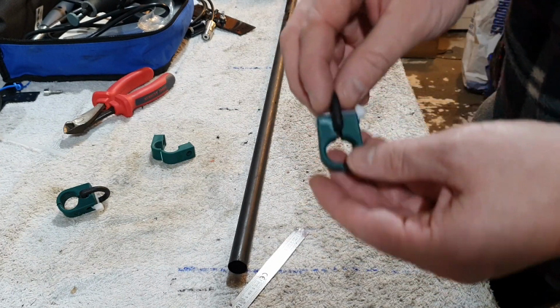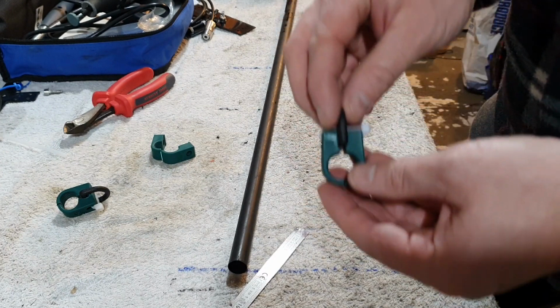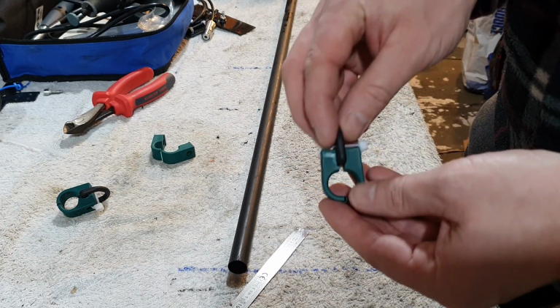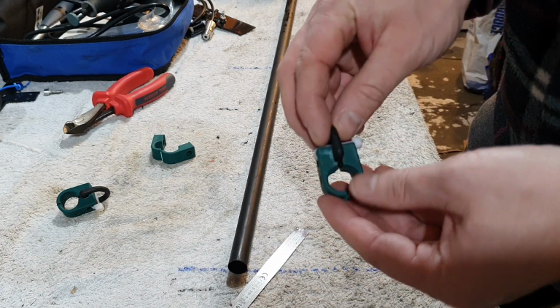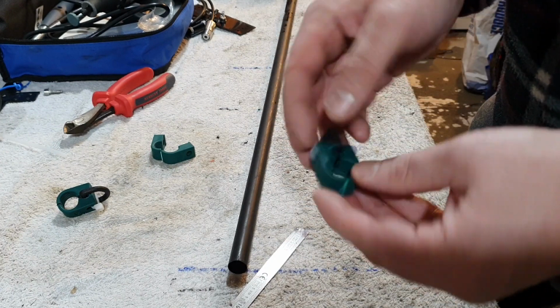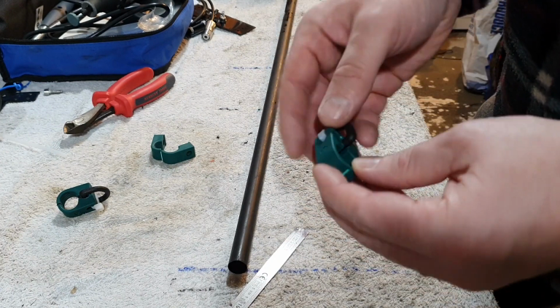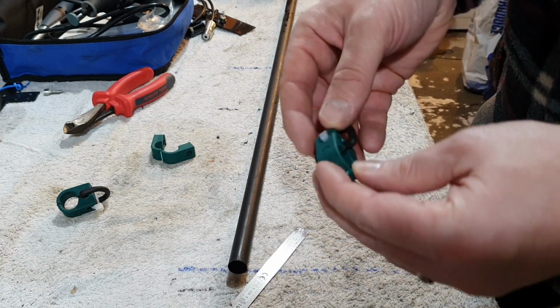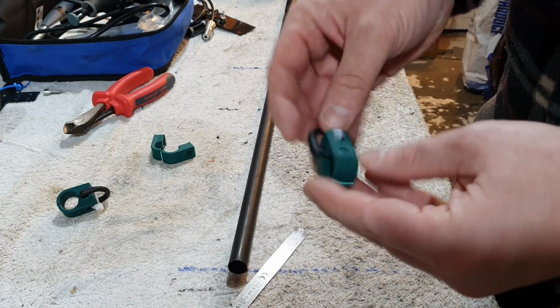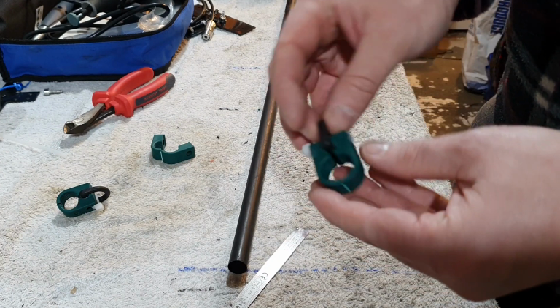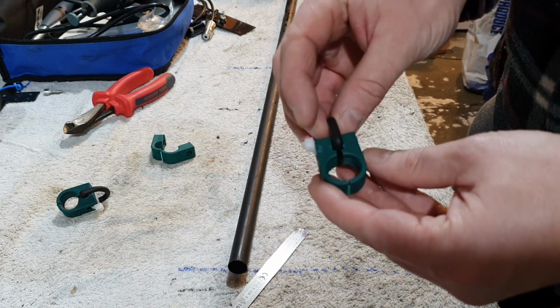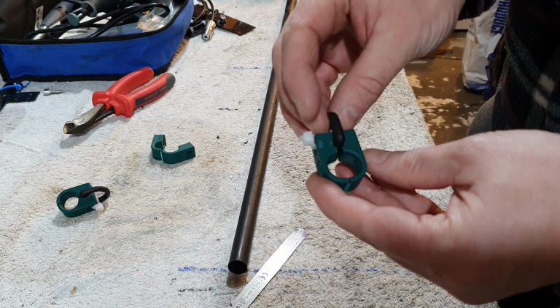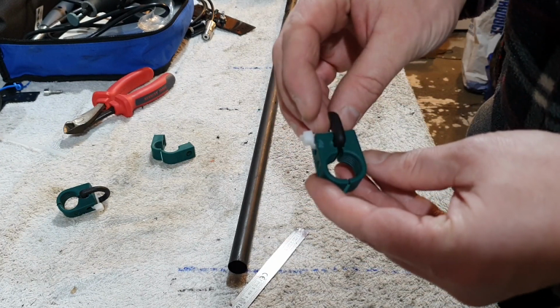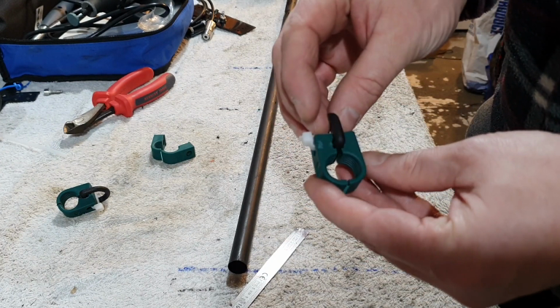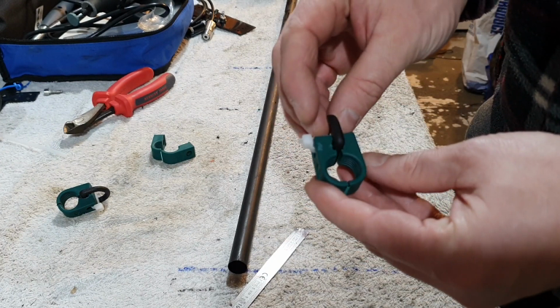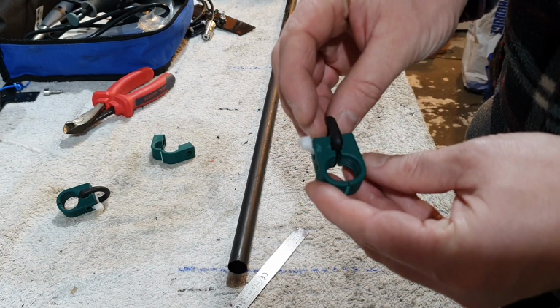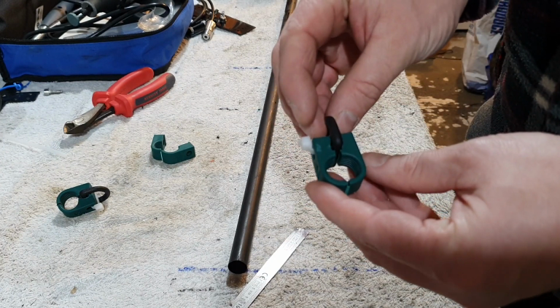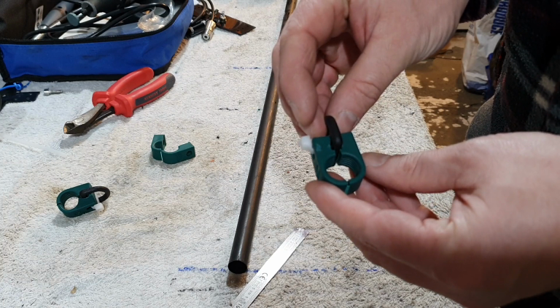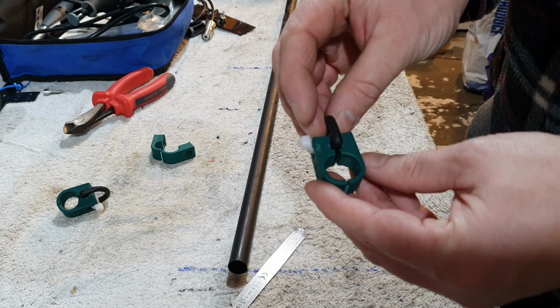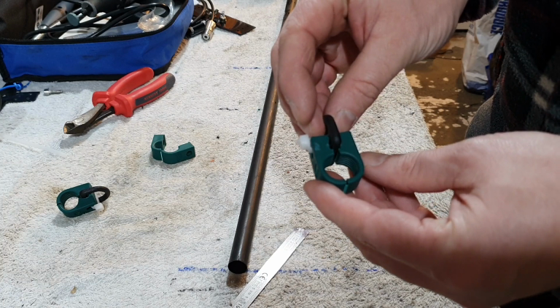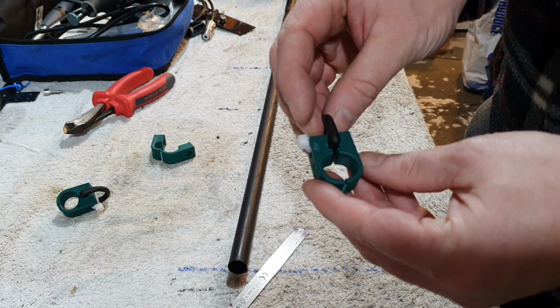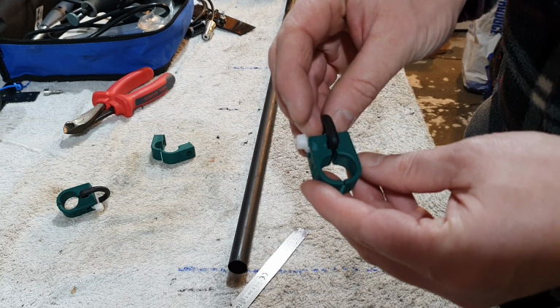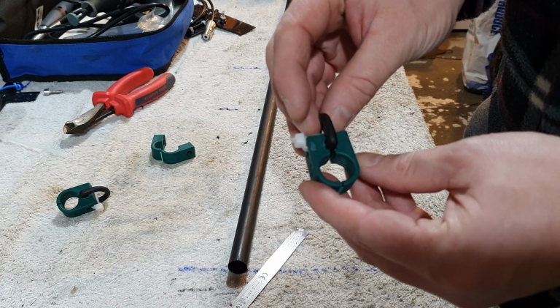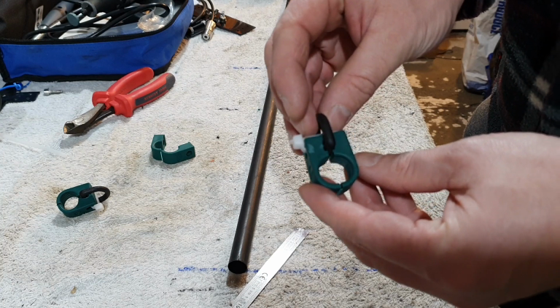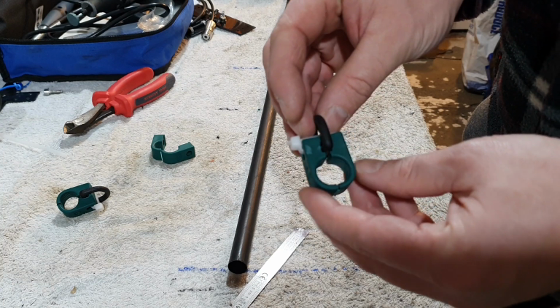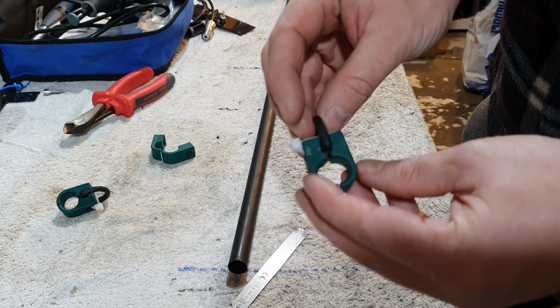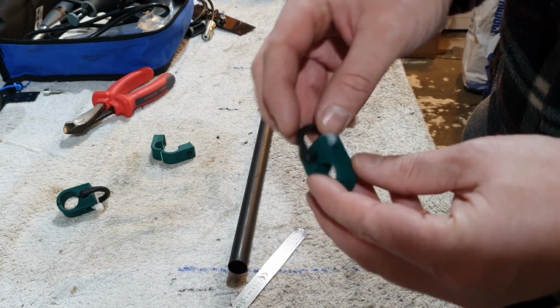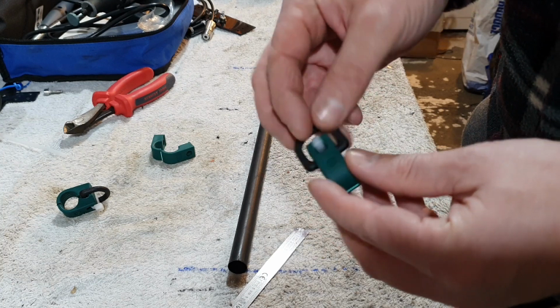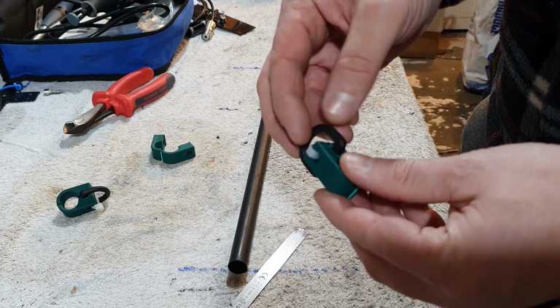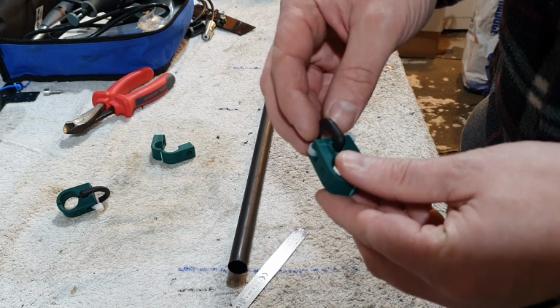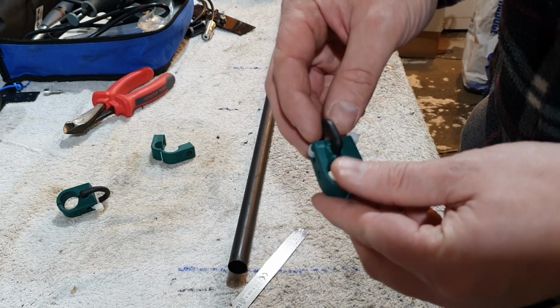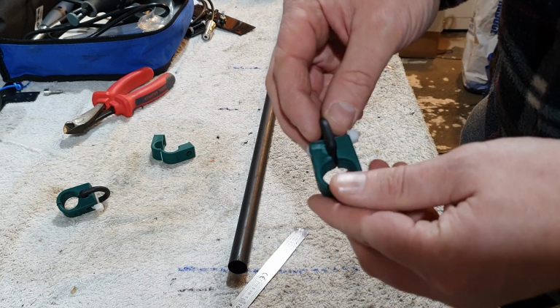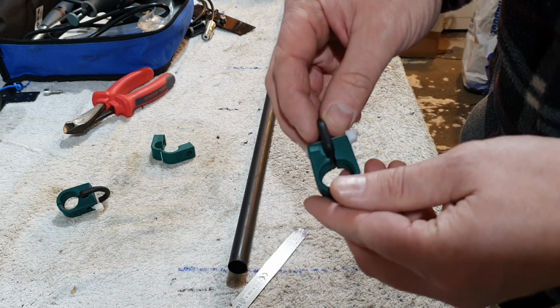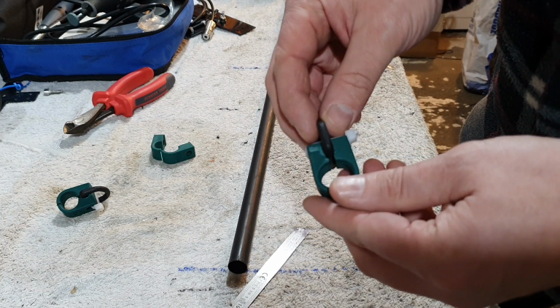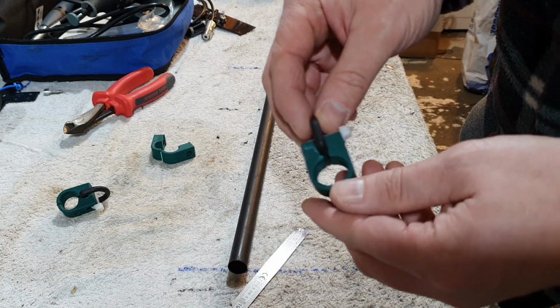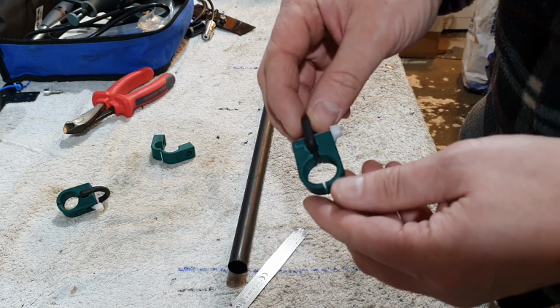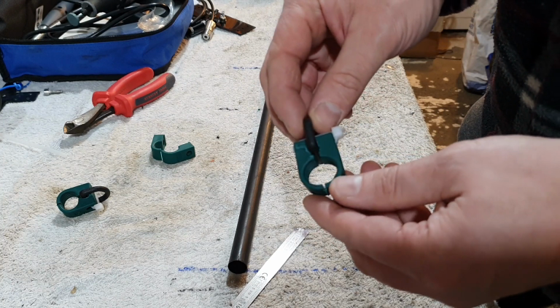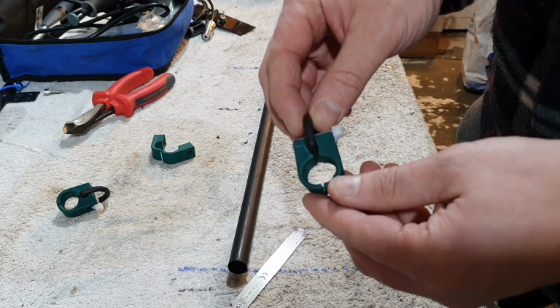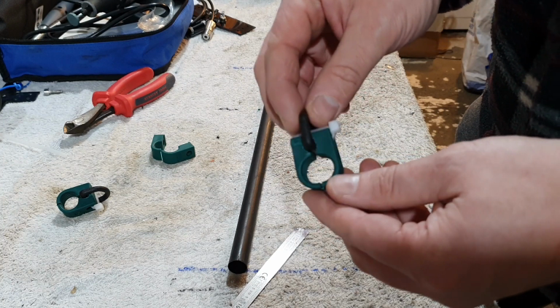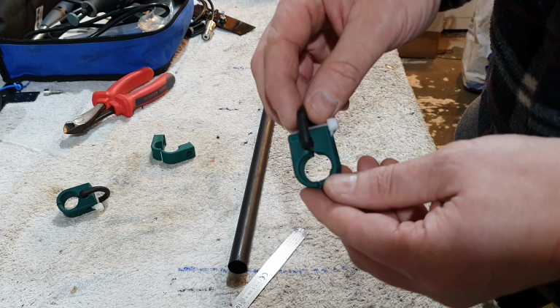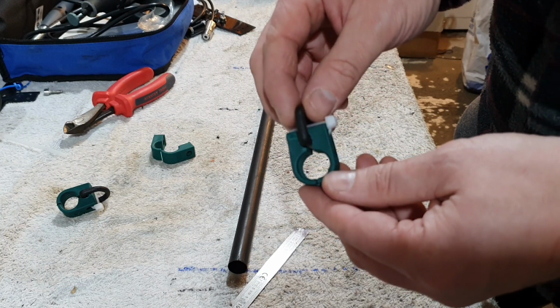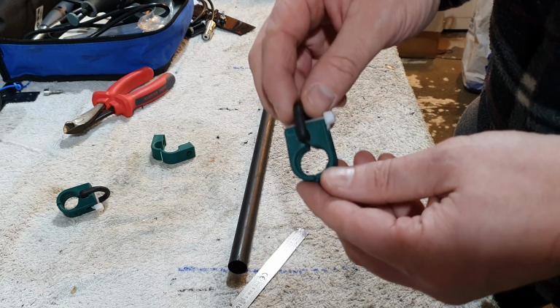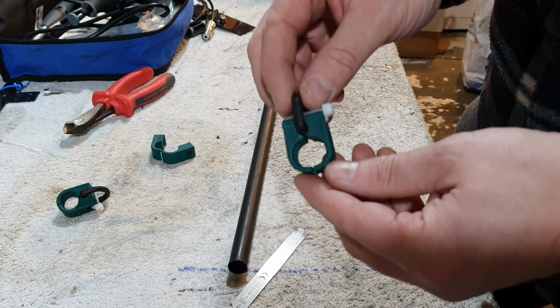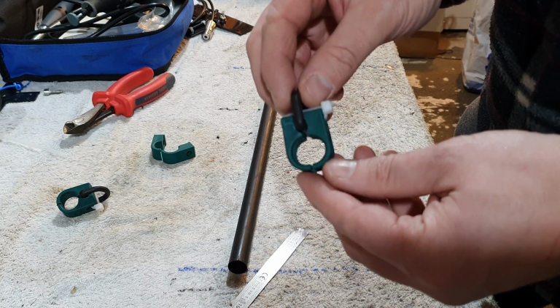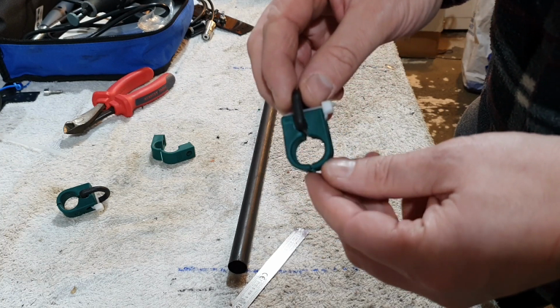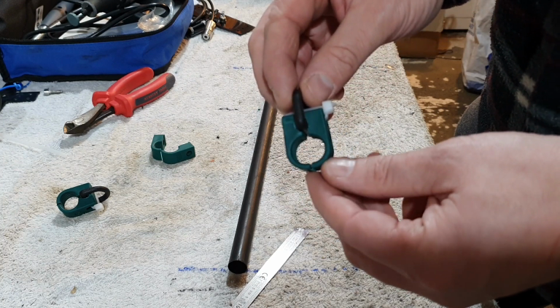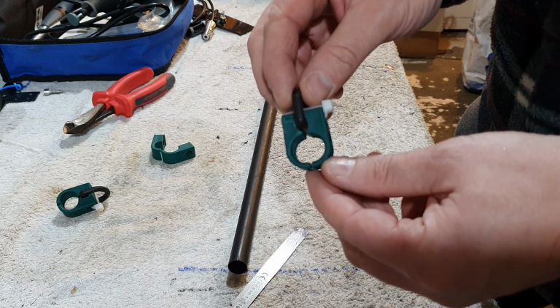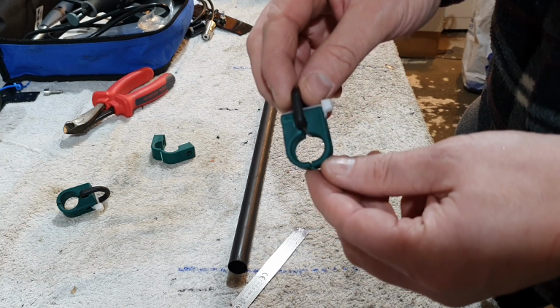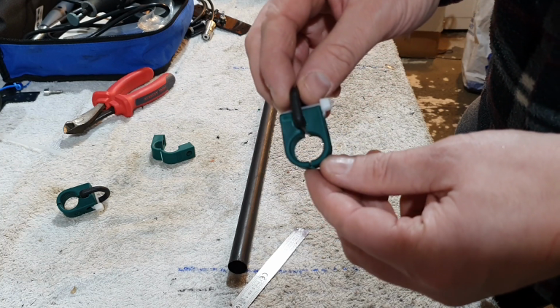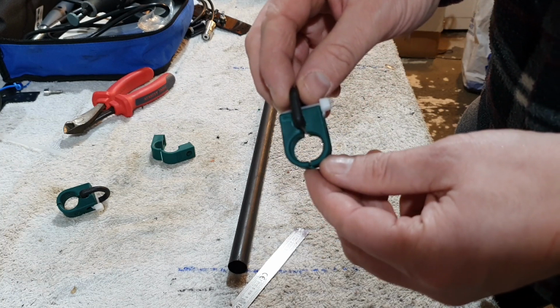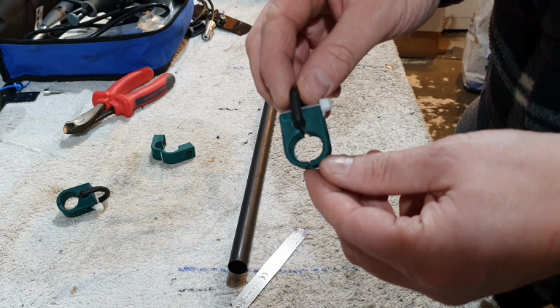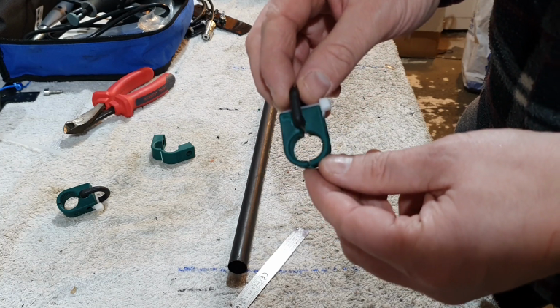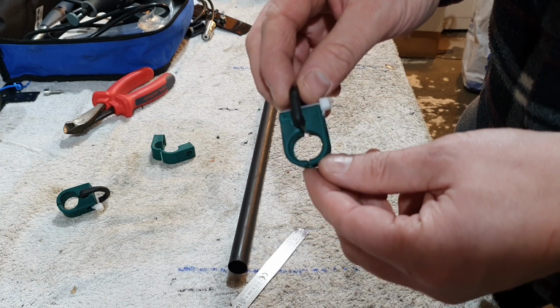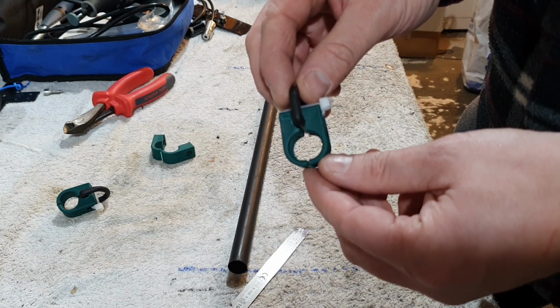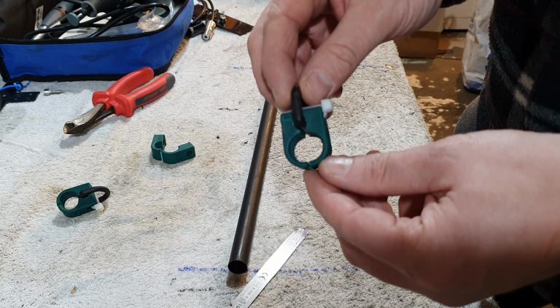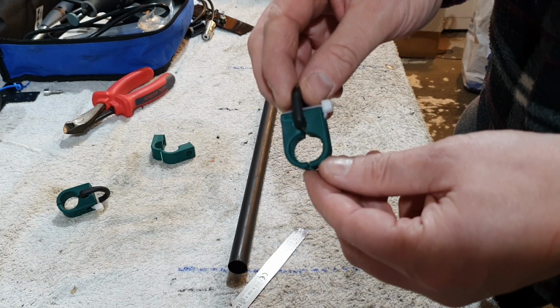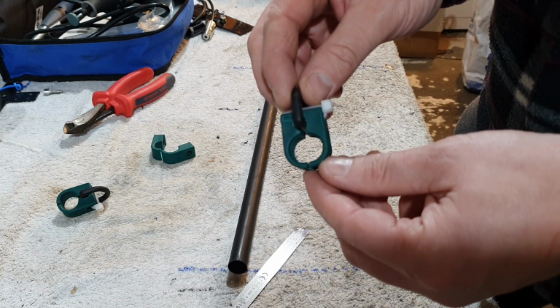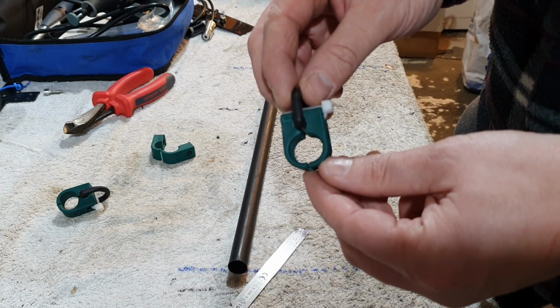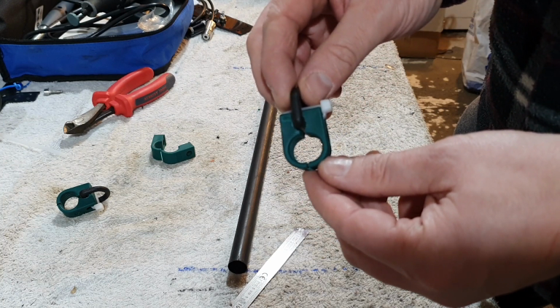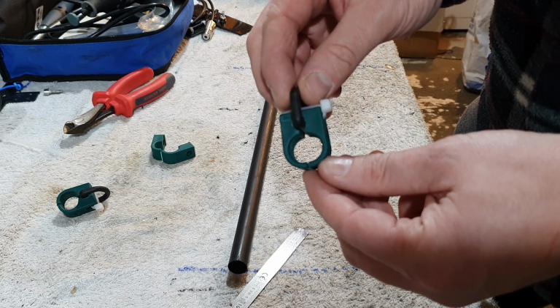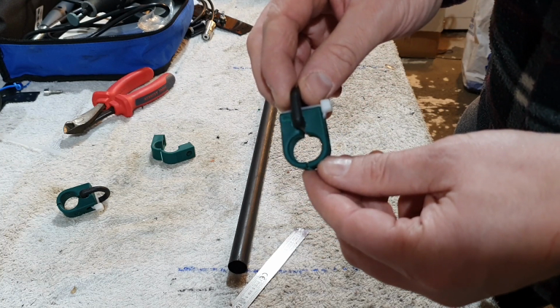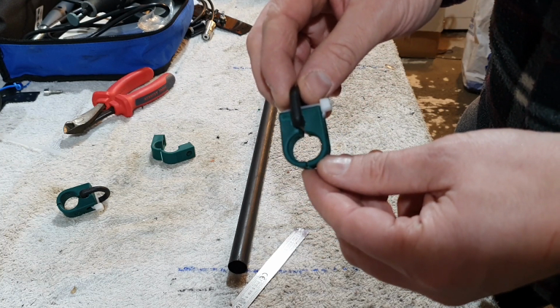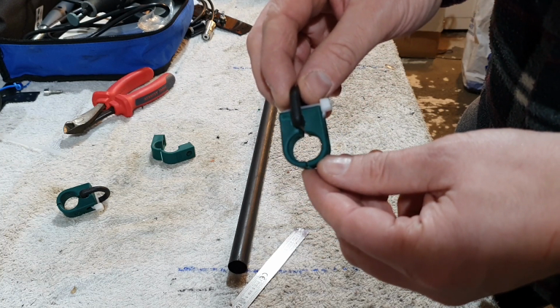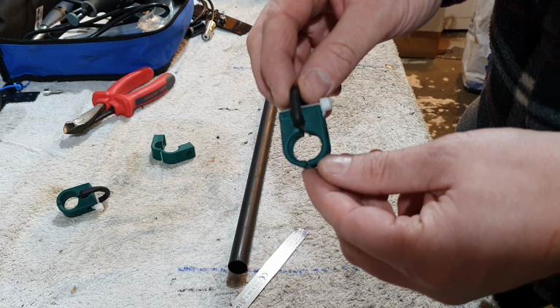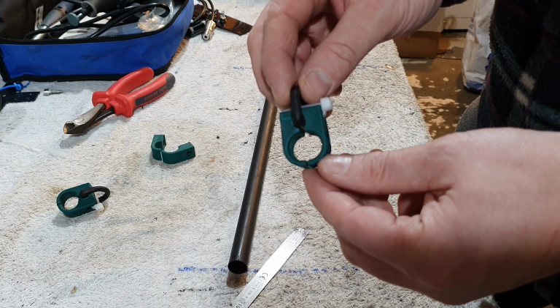So there we go, another element to the Moxon. Hope it's of use to some of you. 73, we'll see you in the next video.